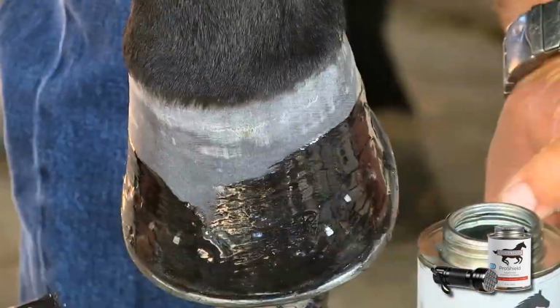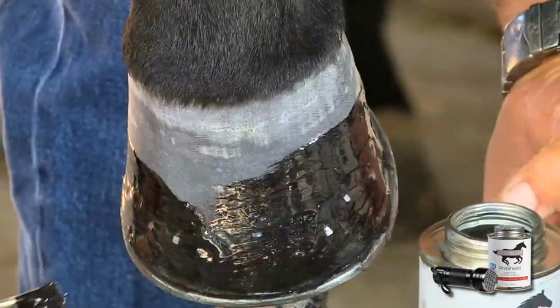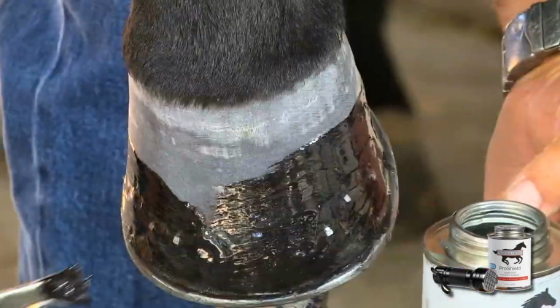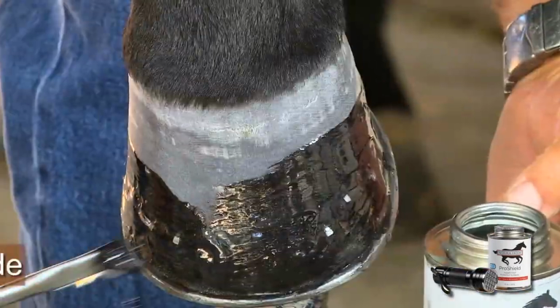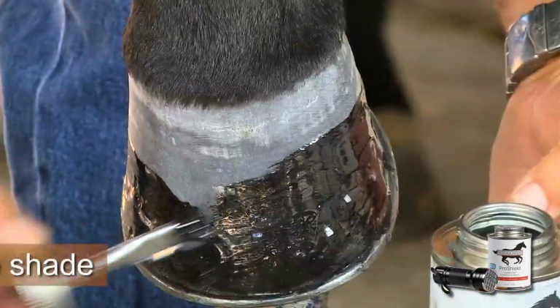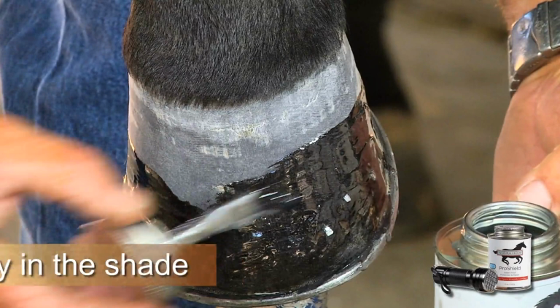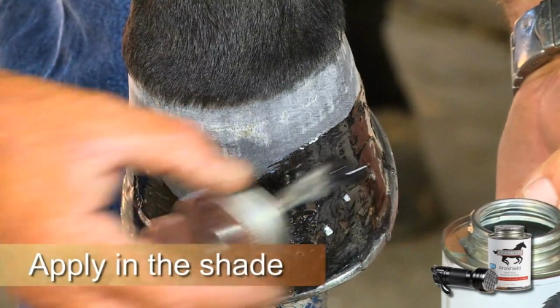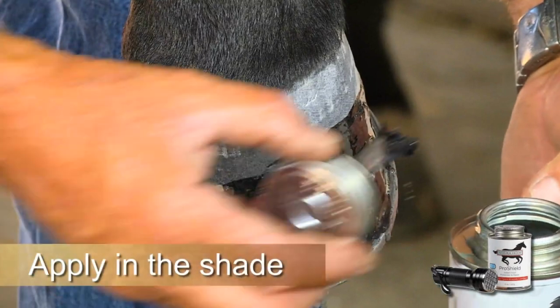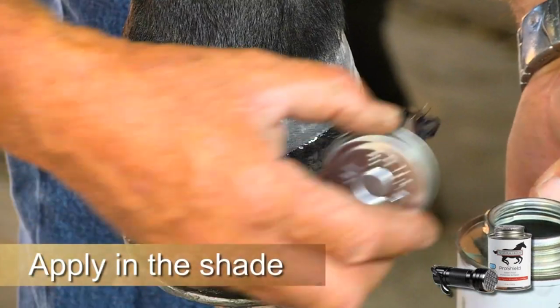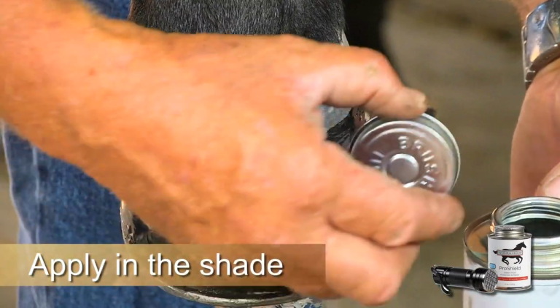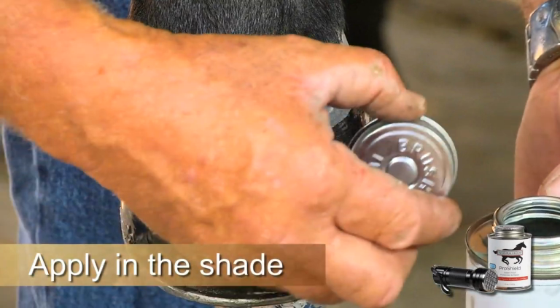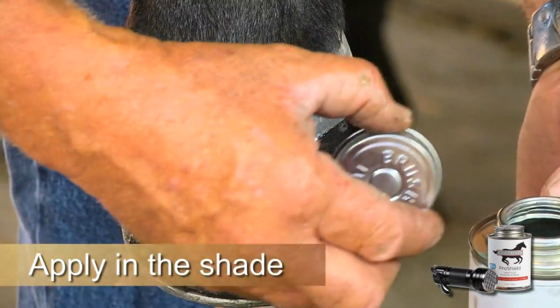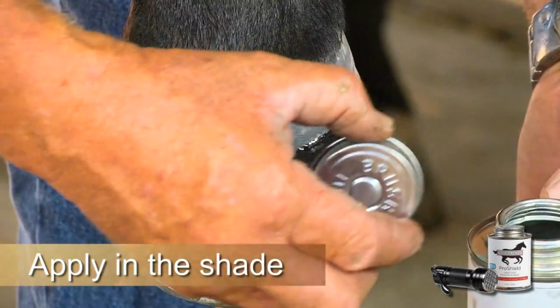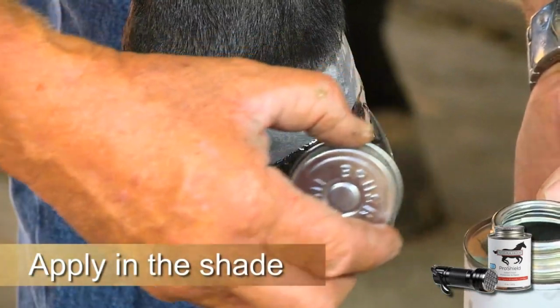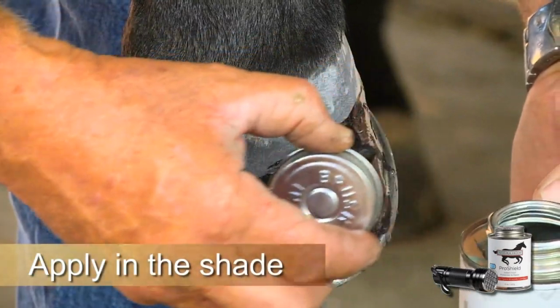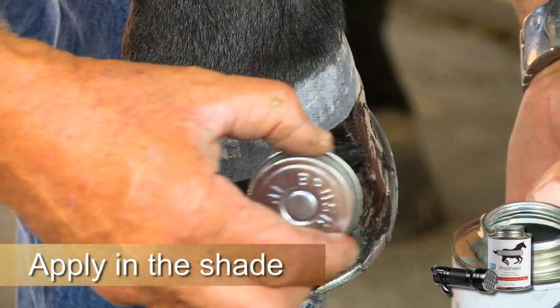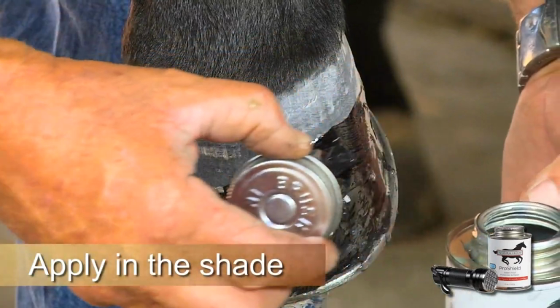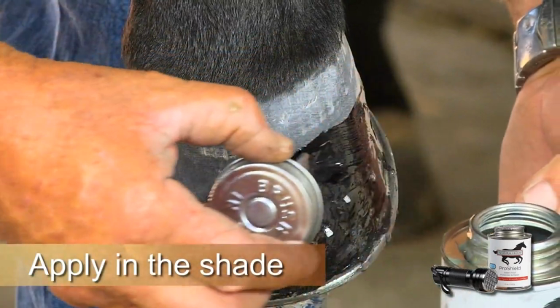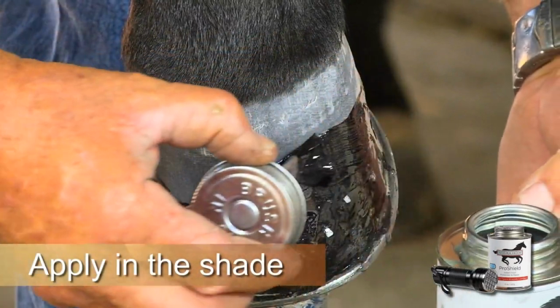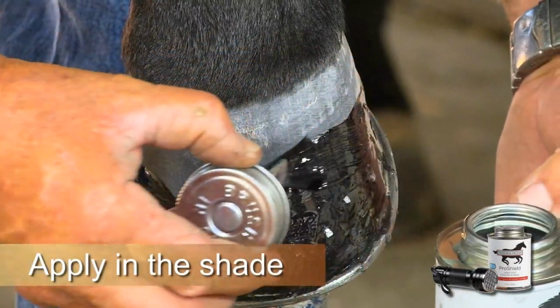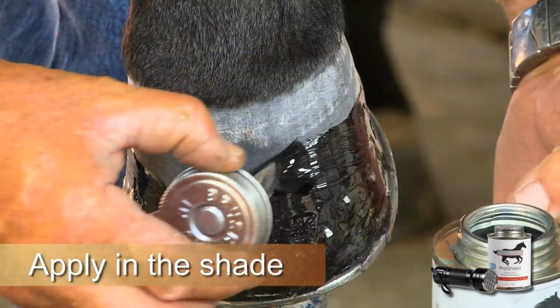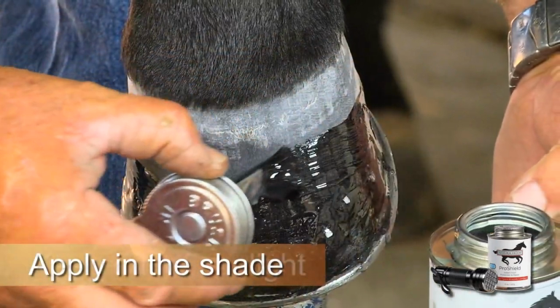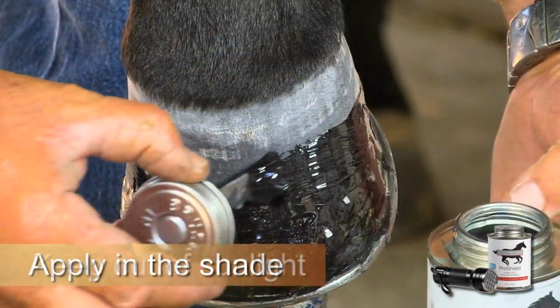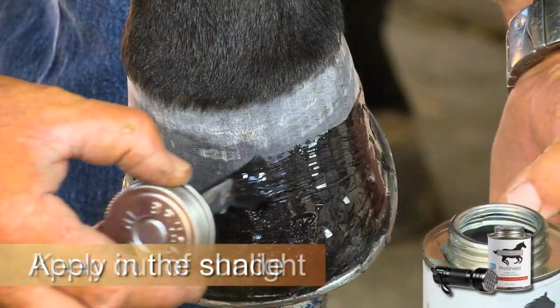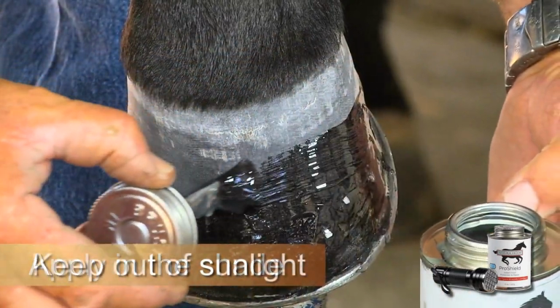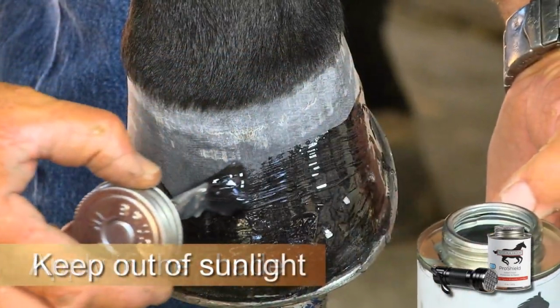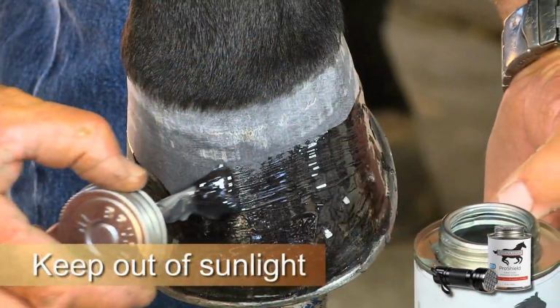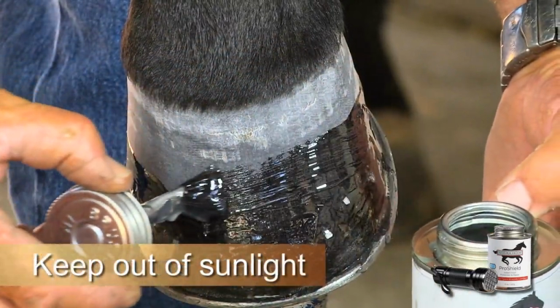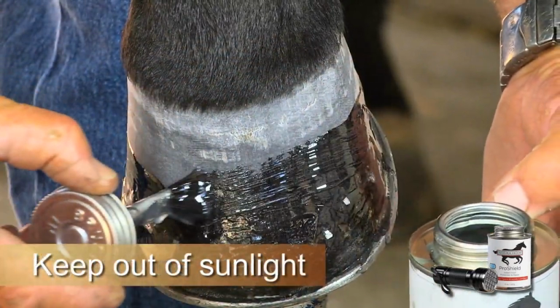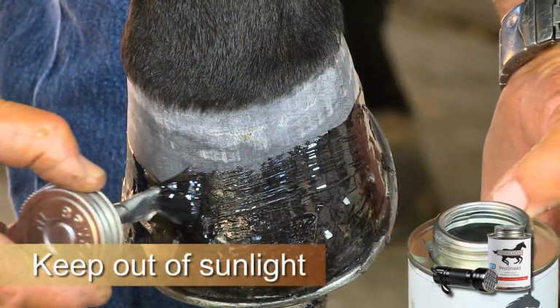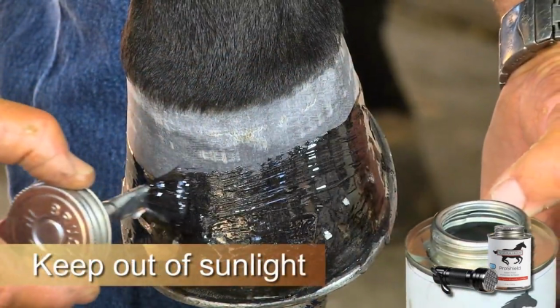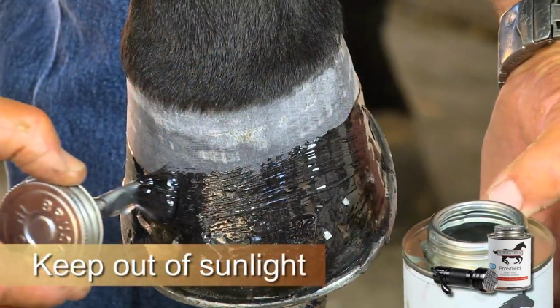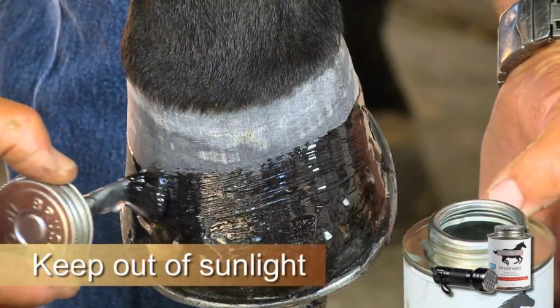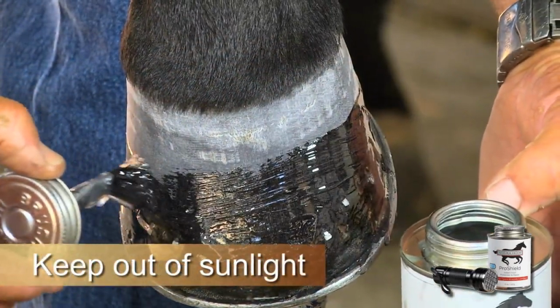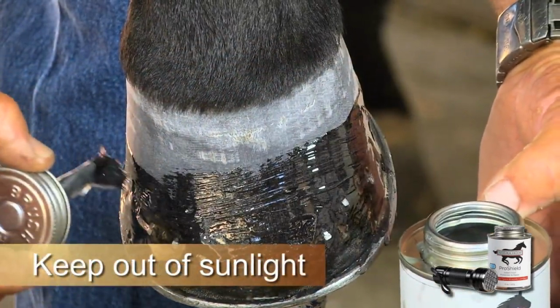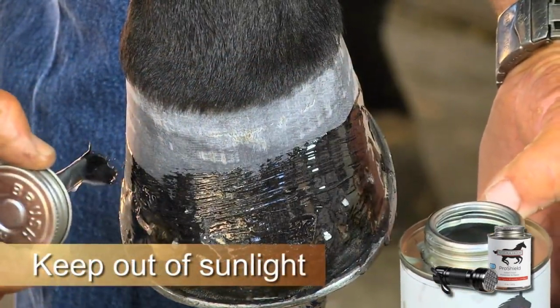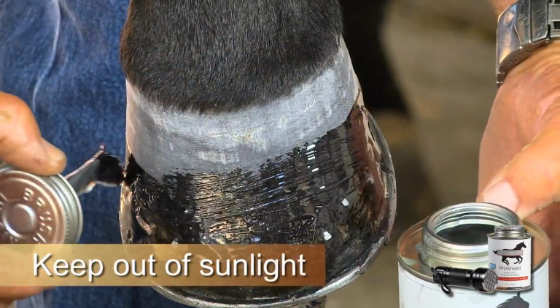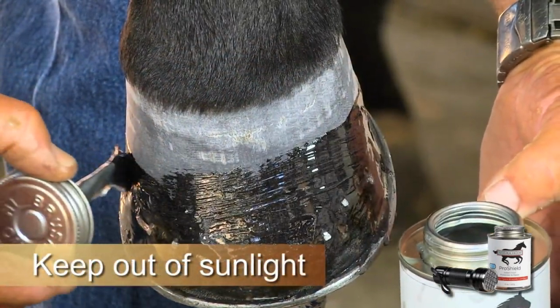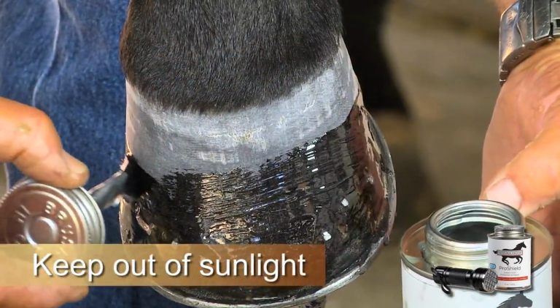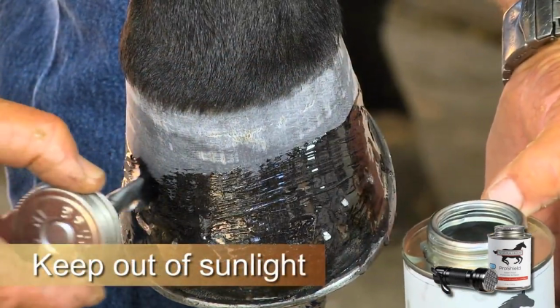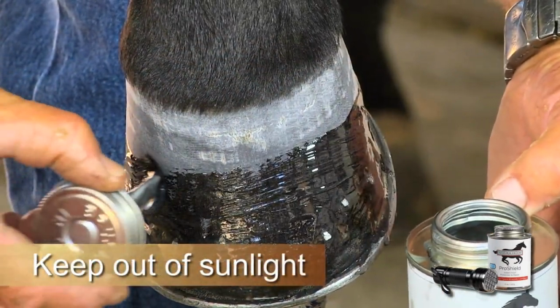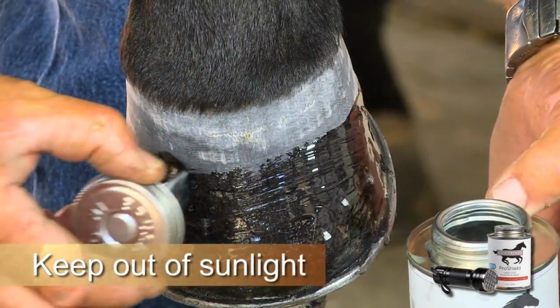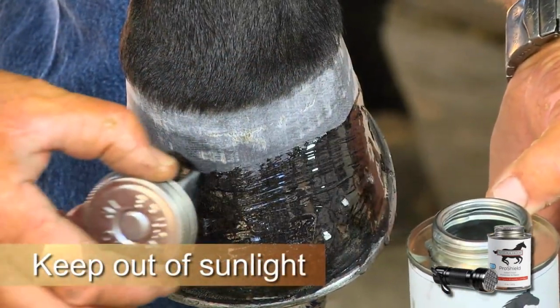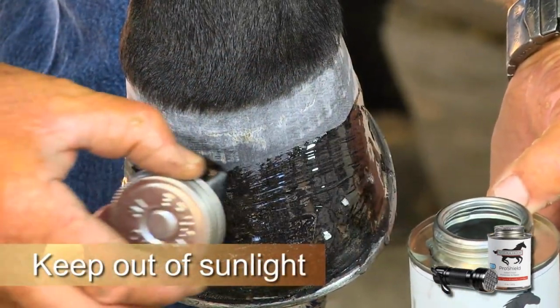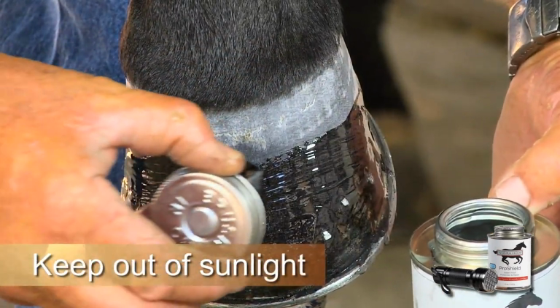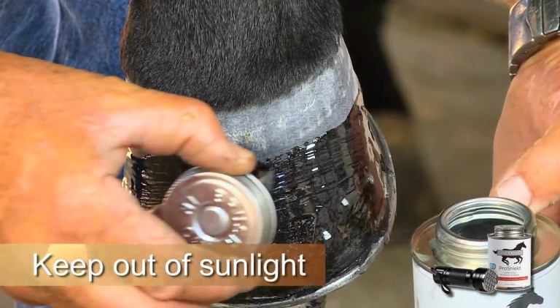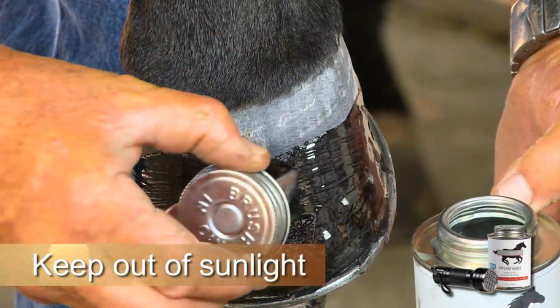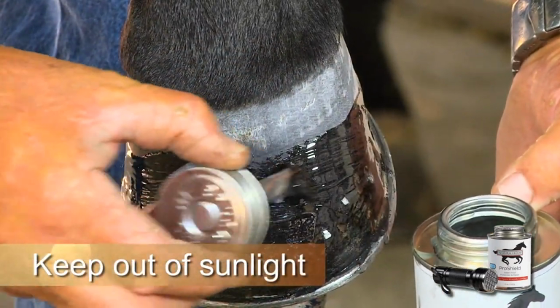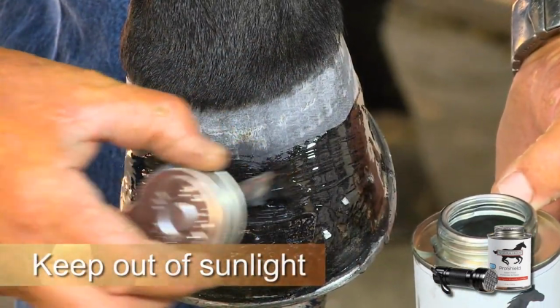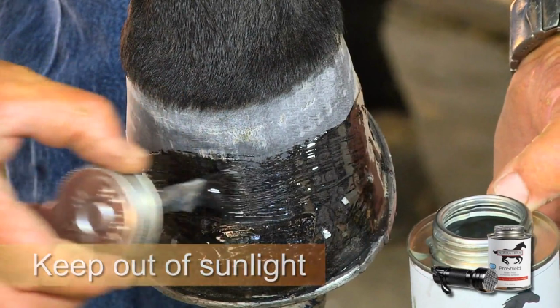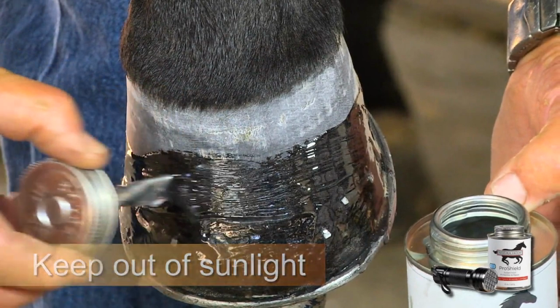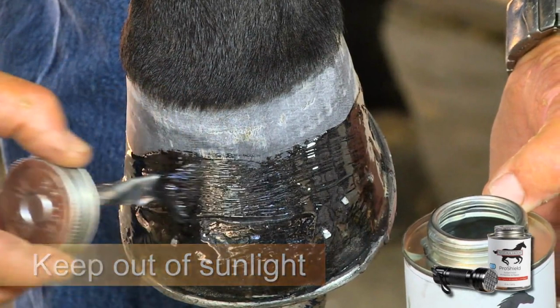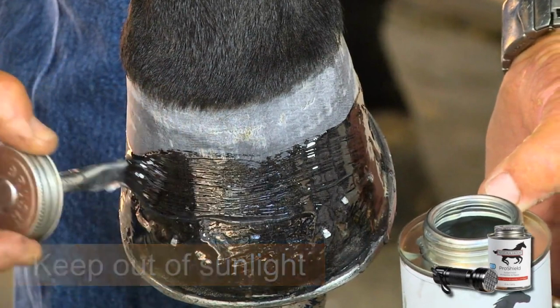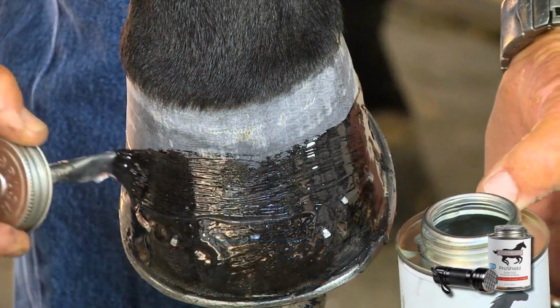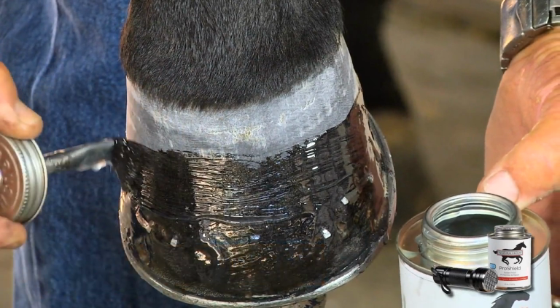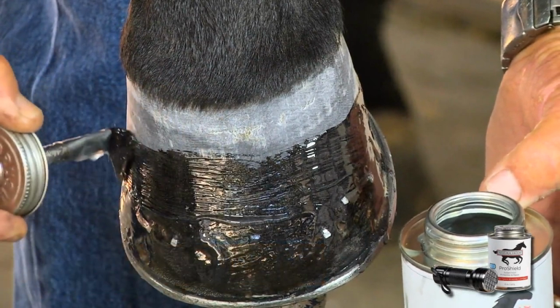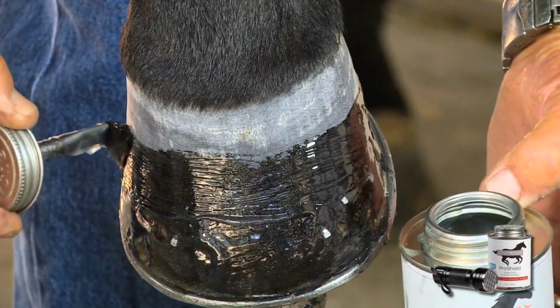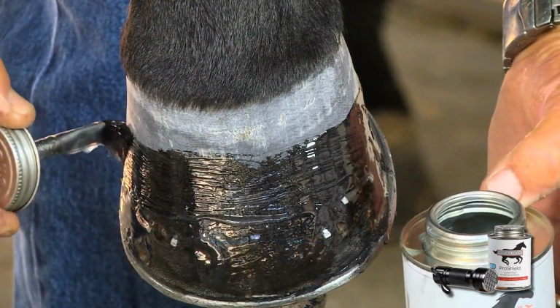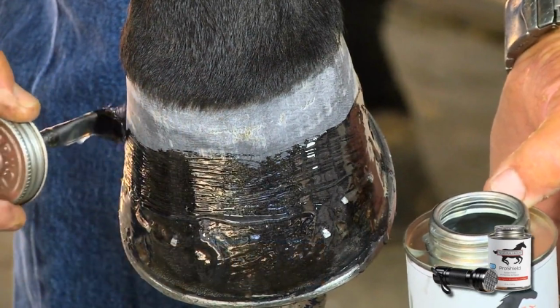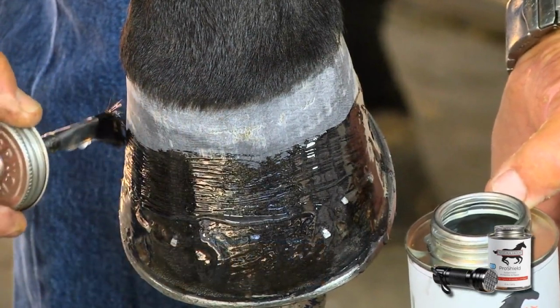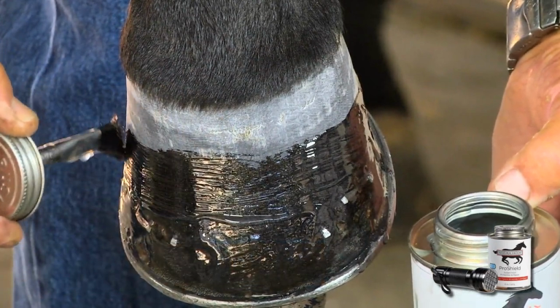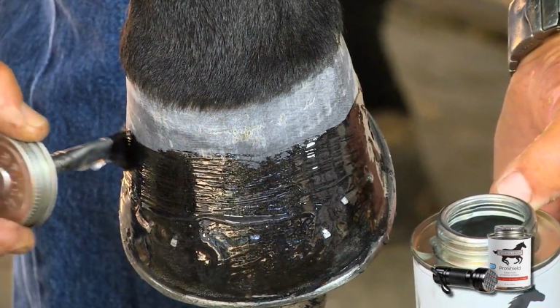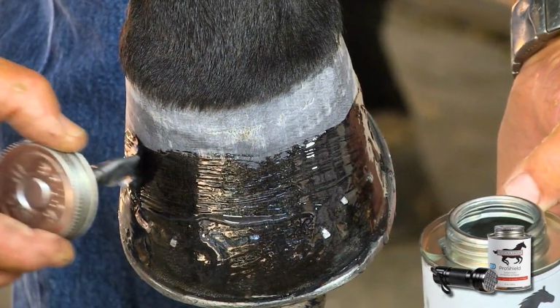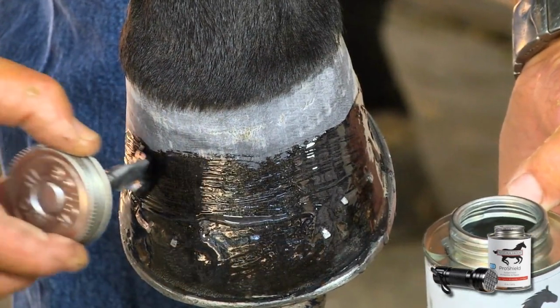ProShield must be applied in the shade. Do not expose the open can to LED light or sunlight before application, or hardening will occur.